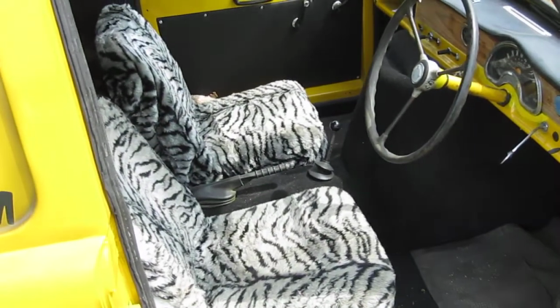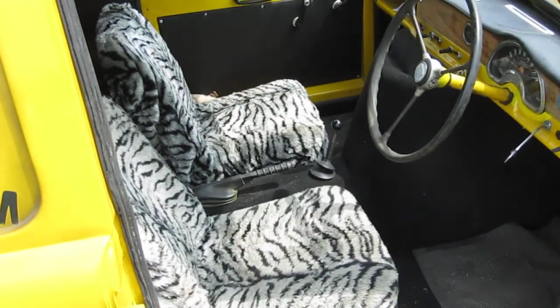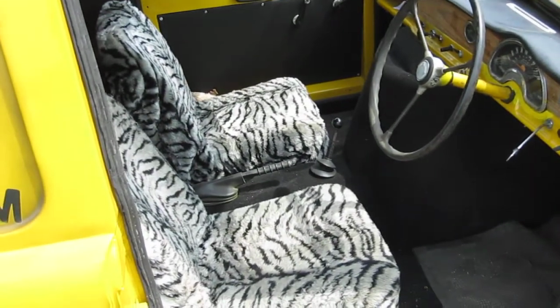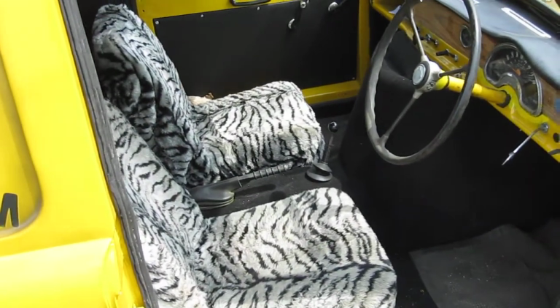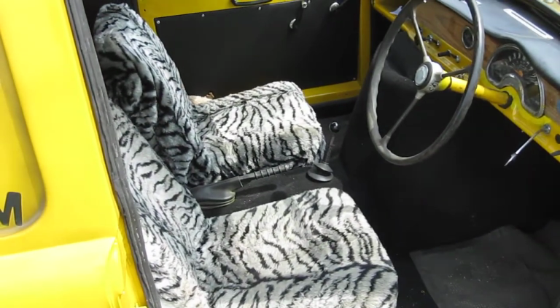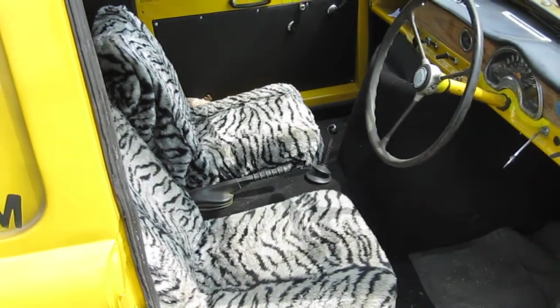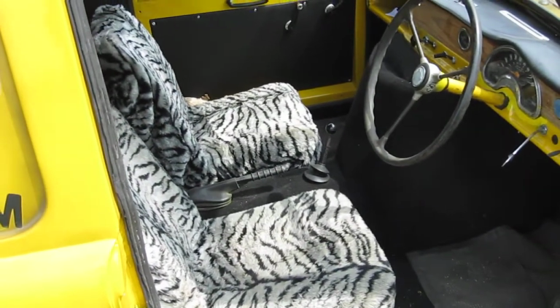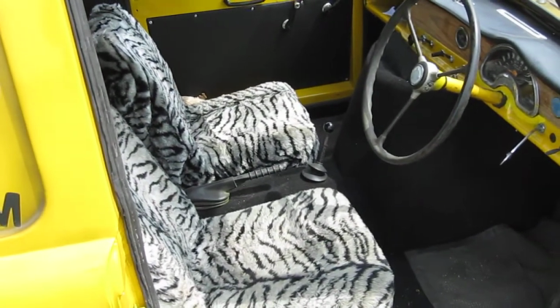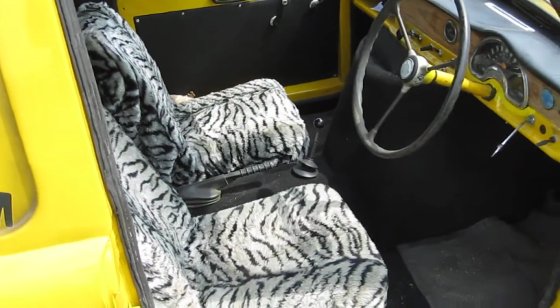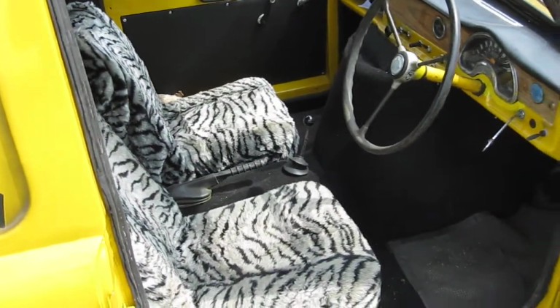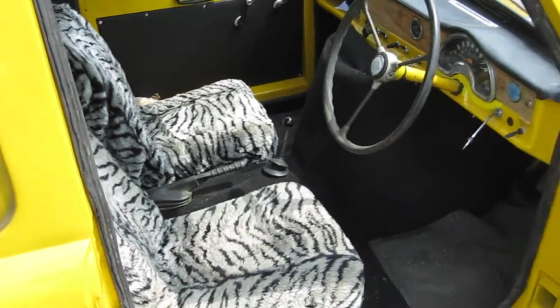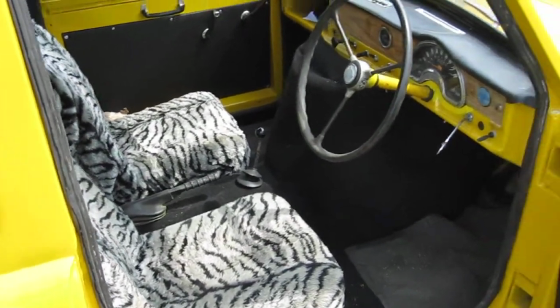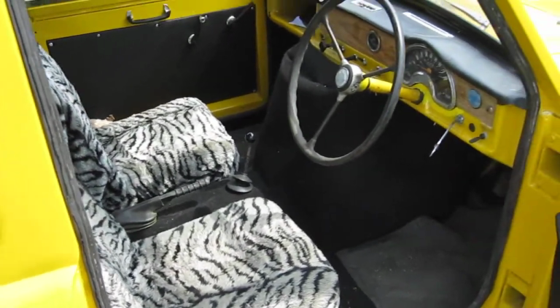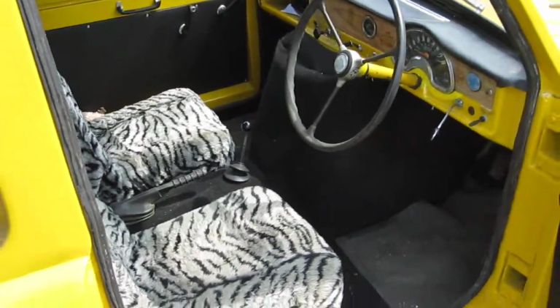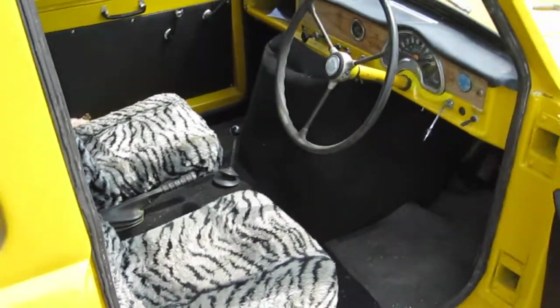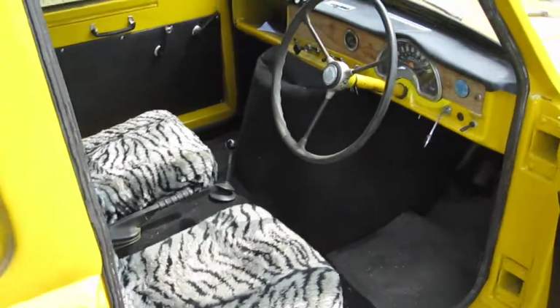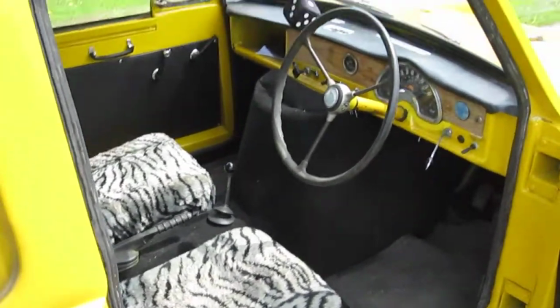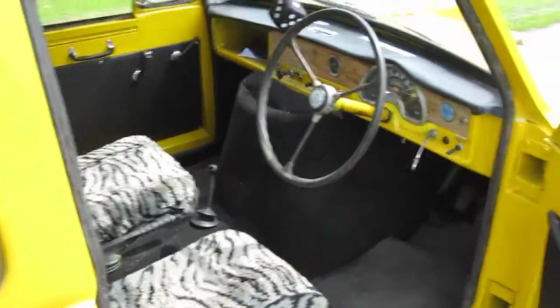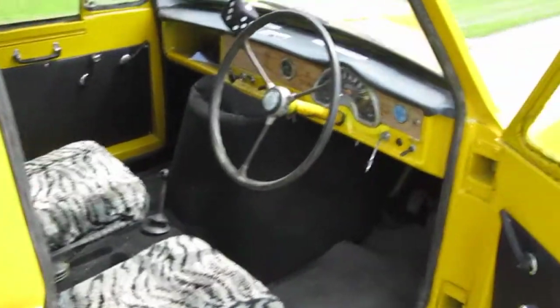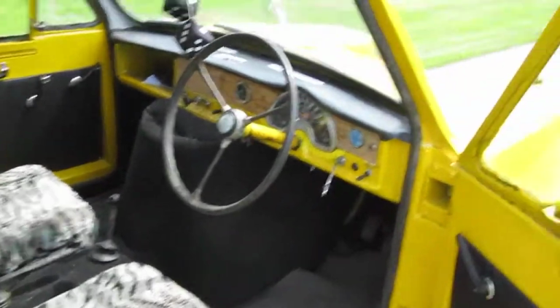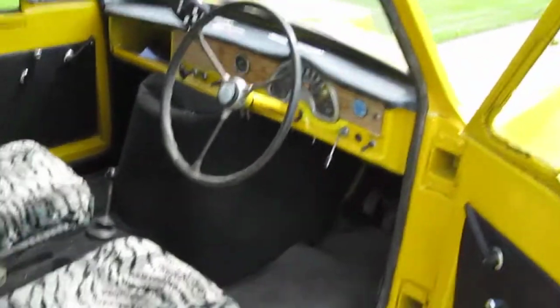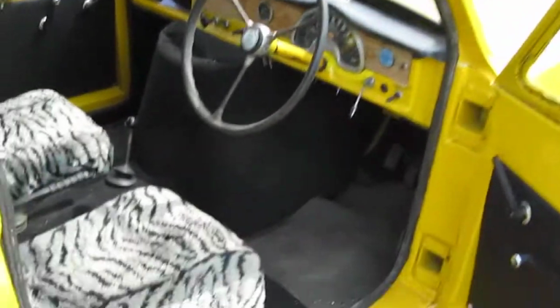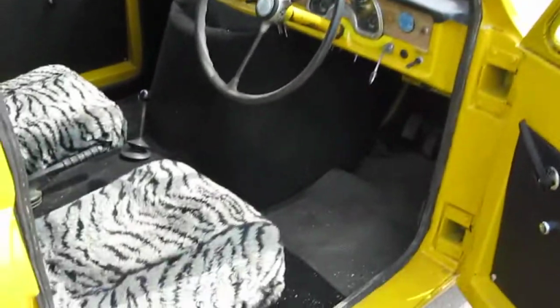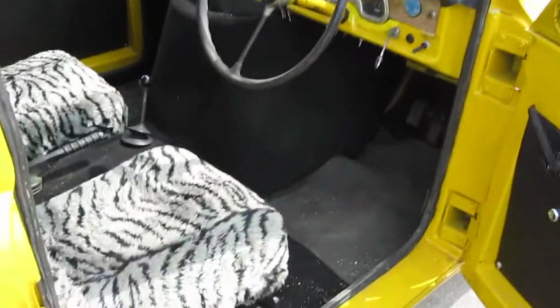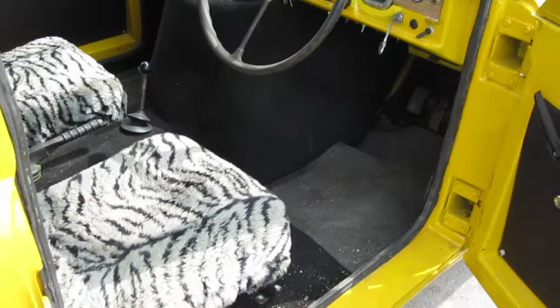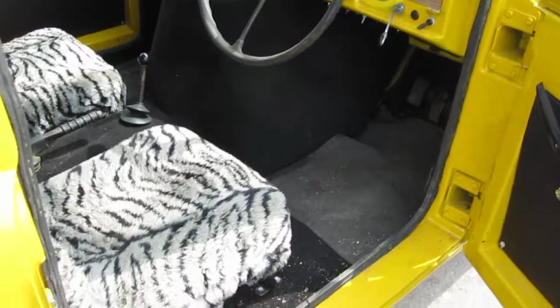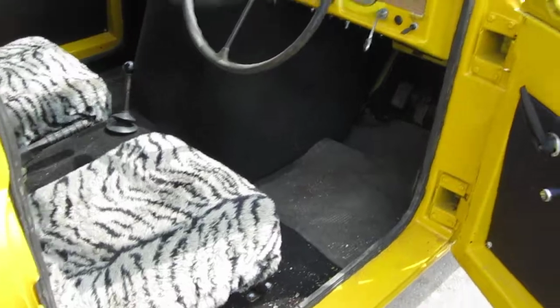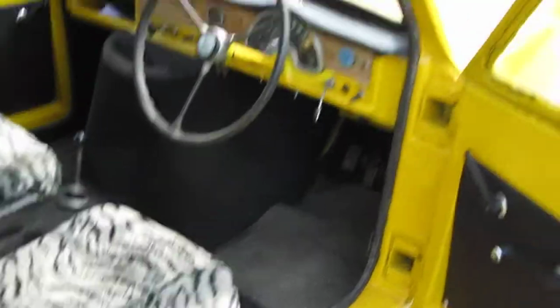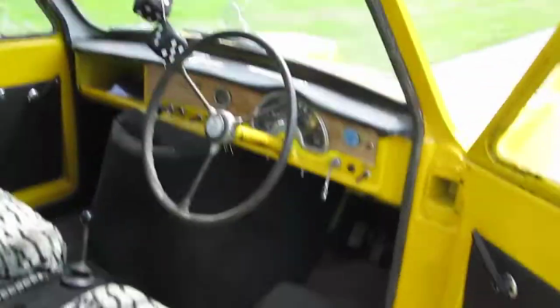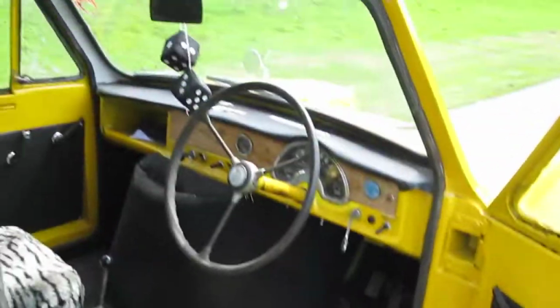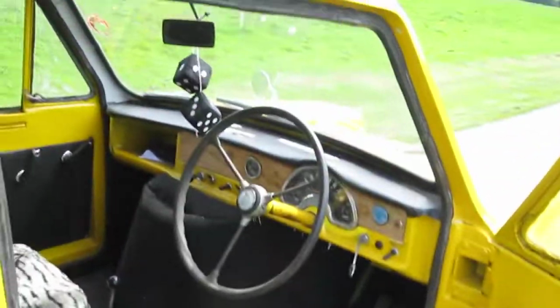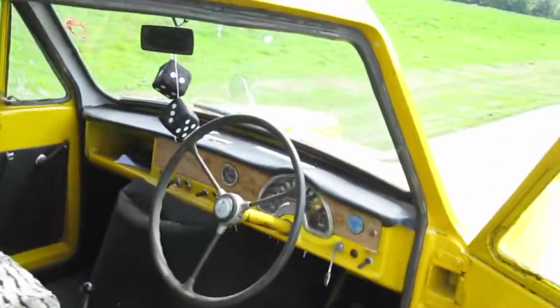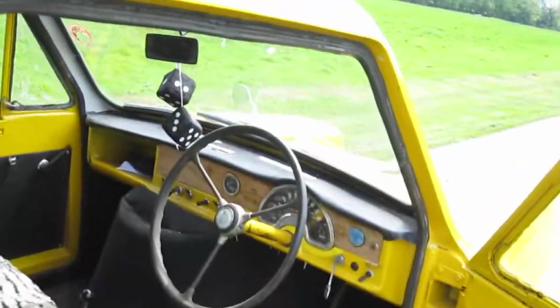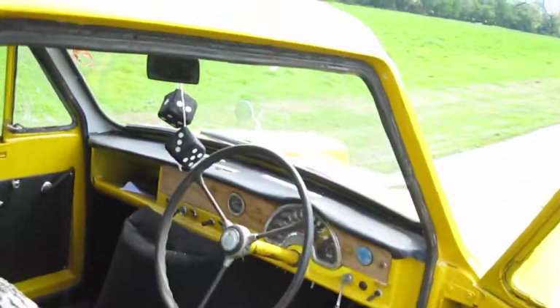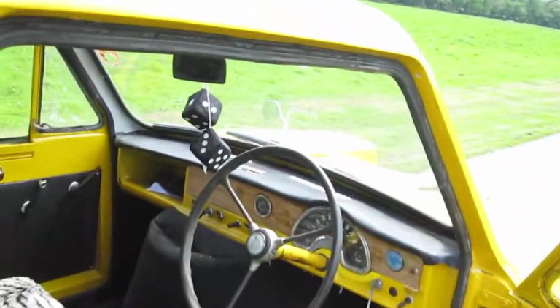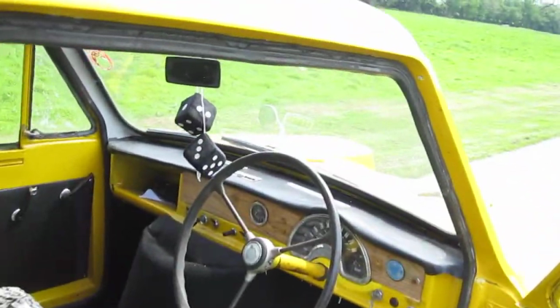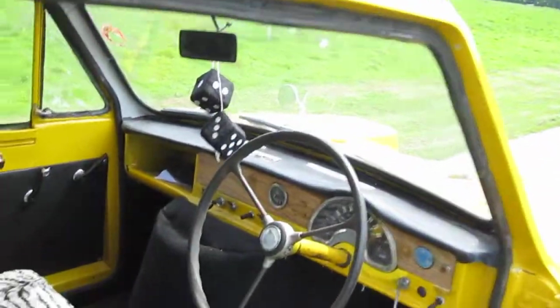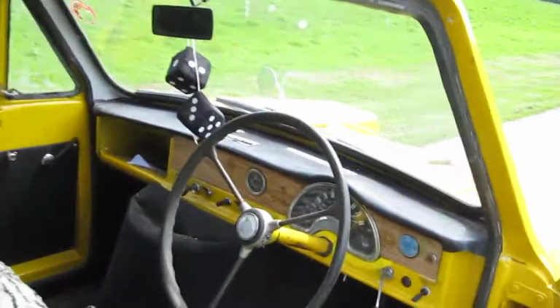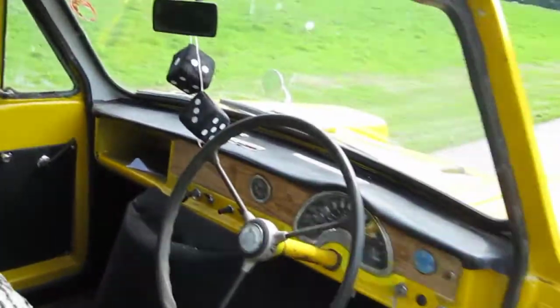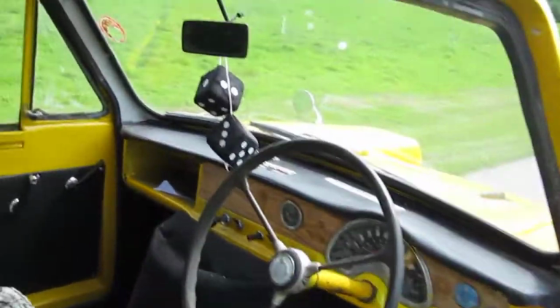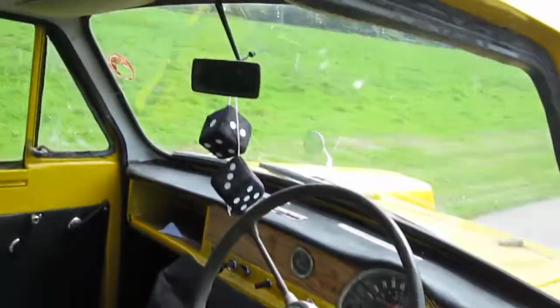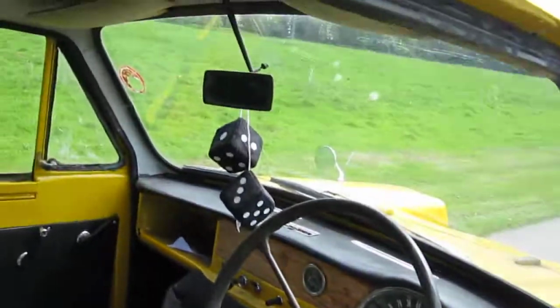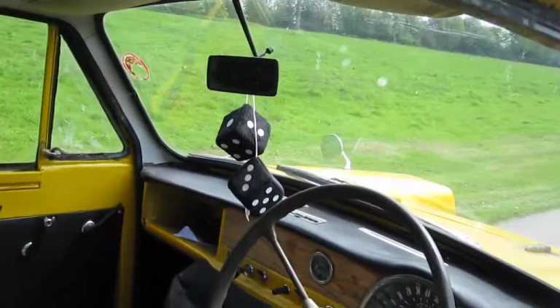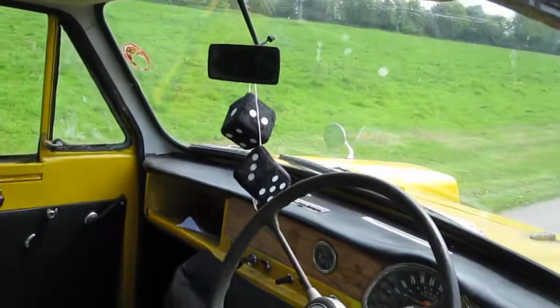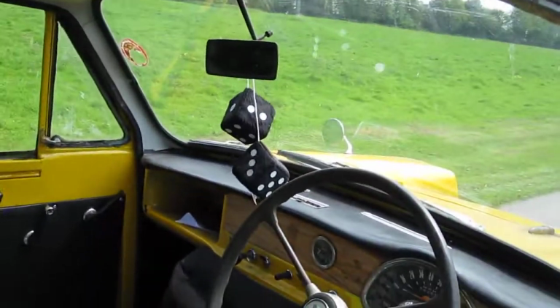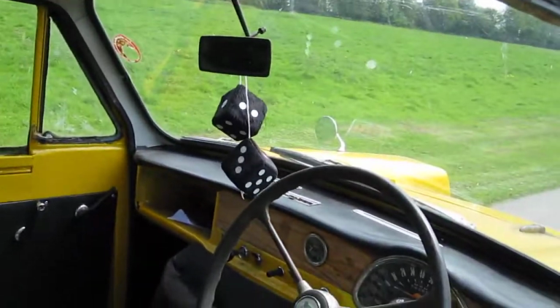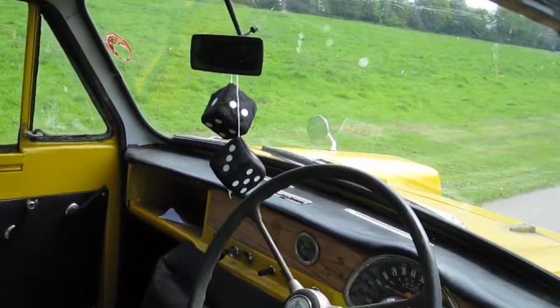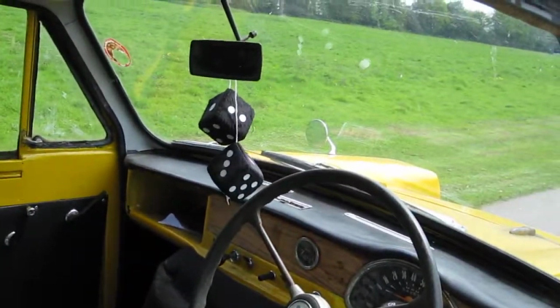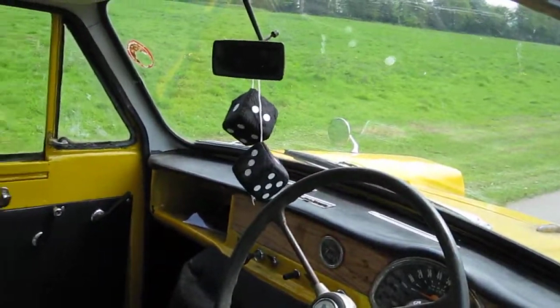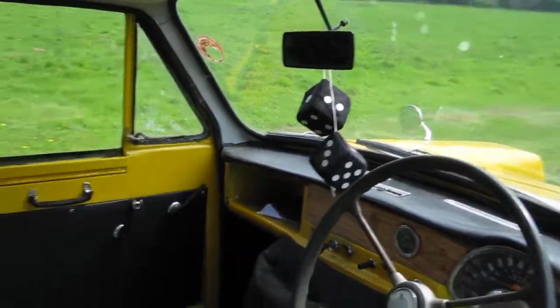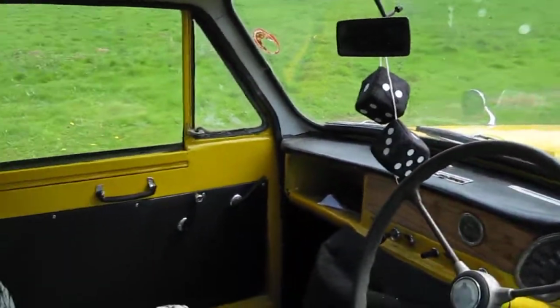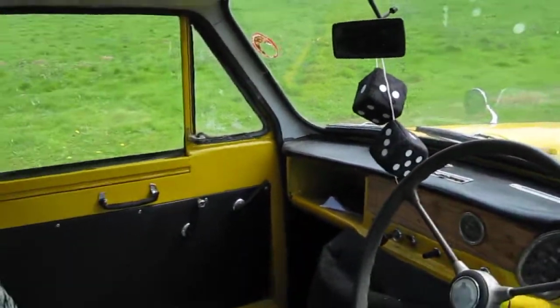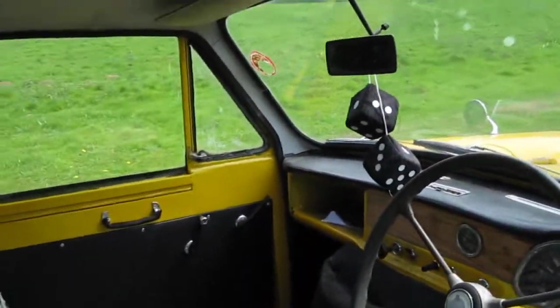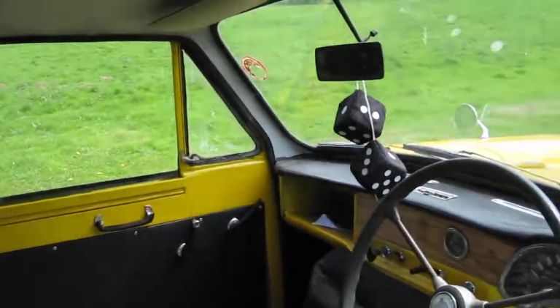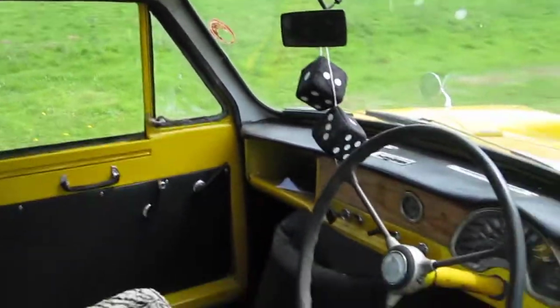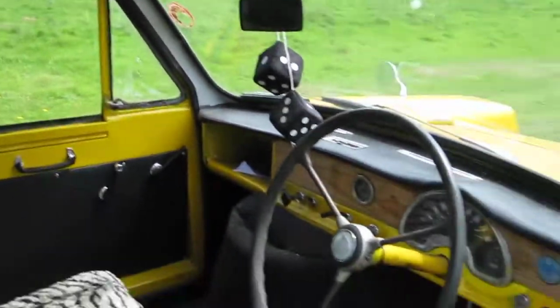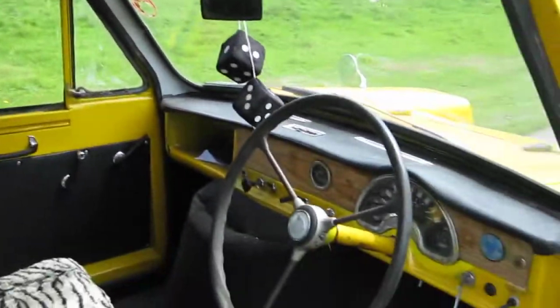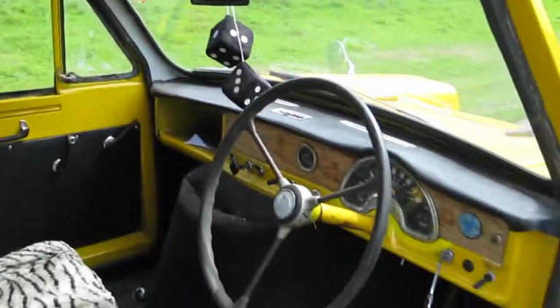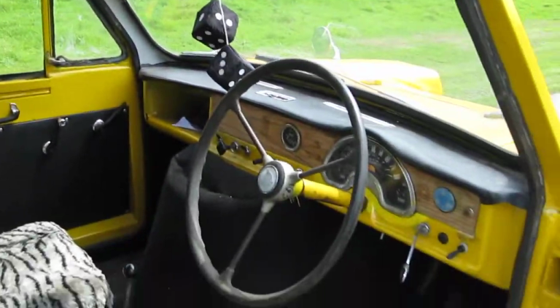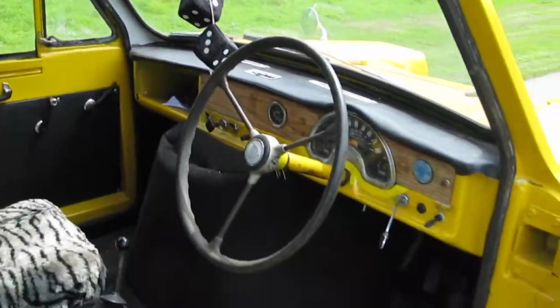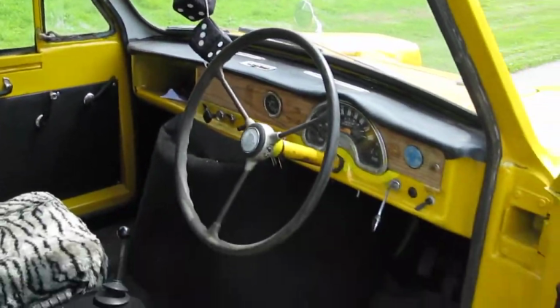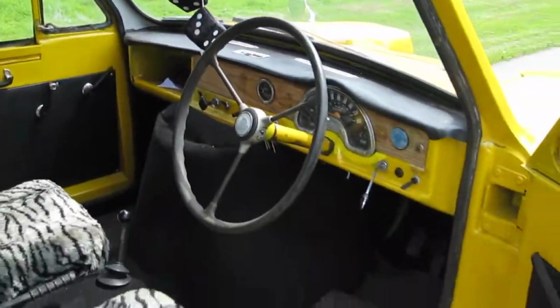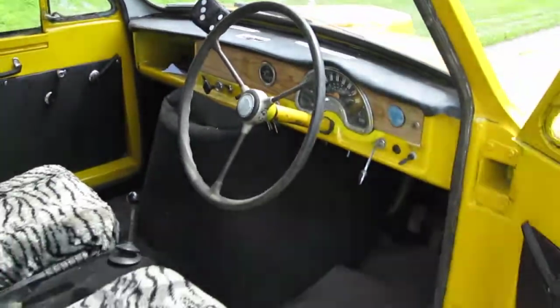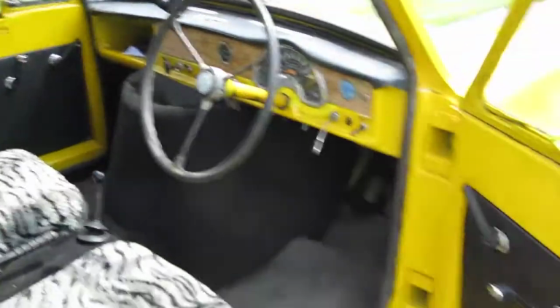Tiger skin, zebra skin, carpet, fluffy dice, ready to go.